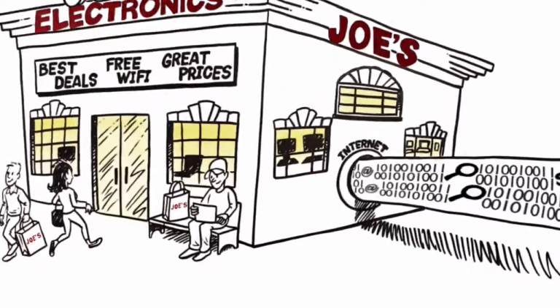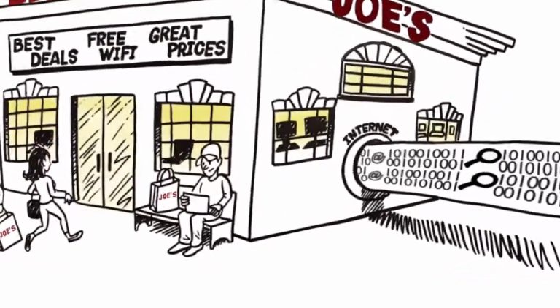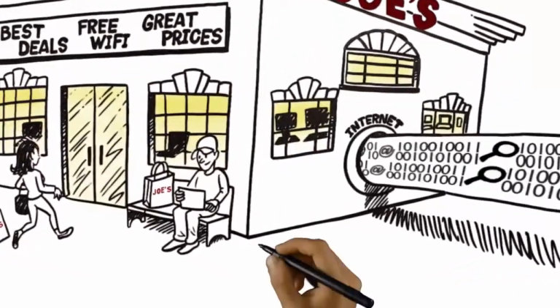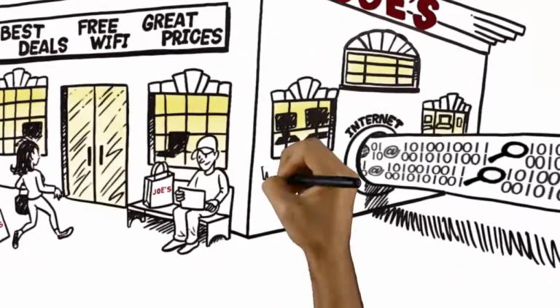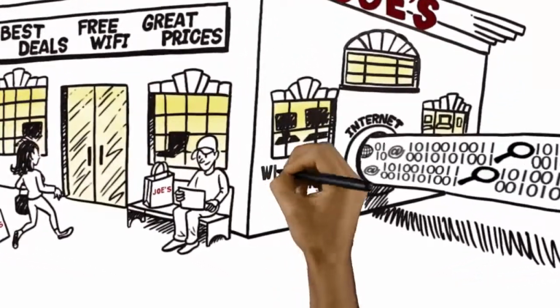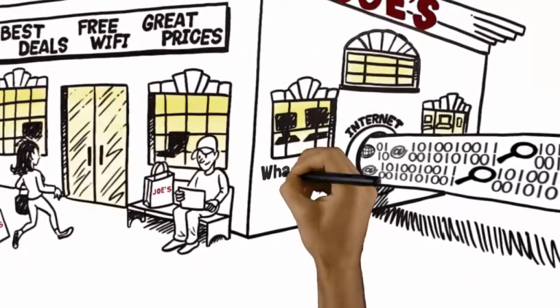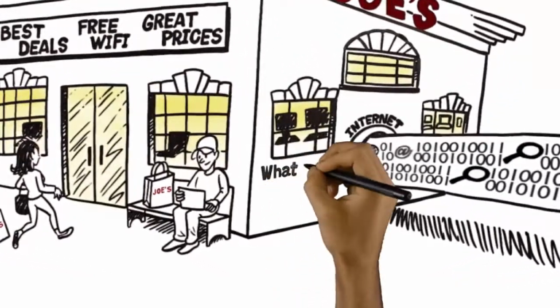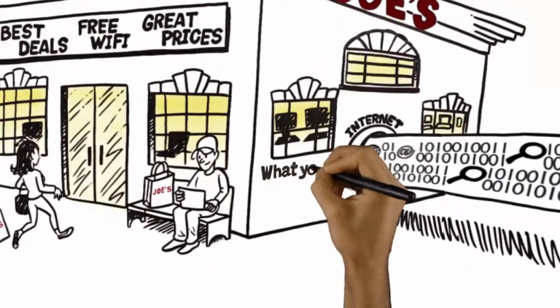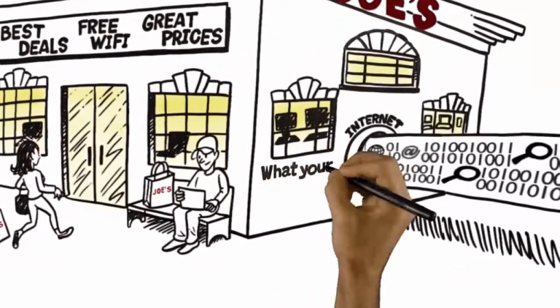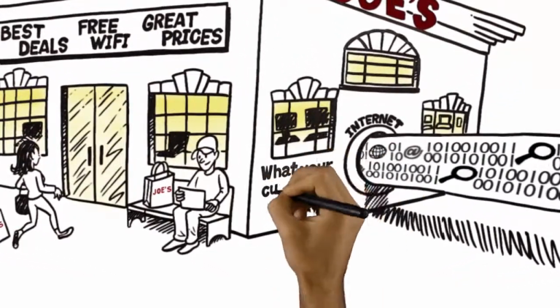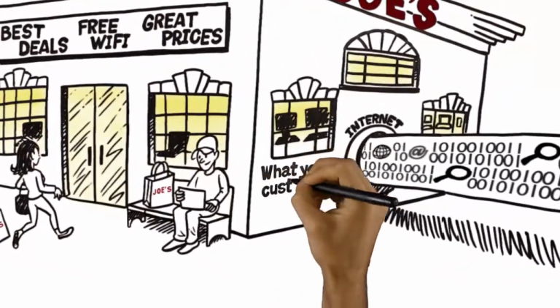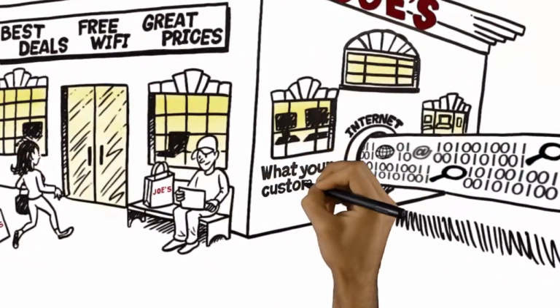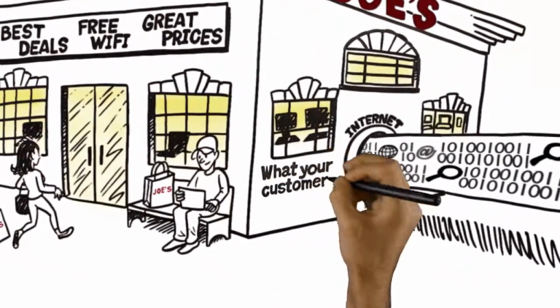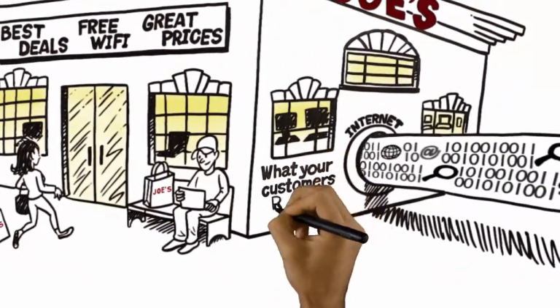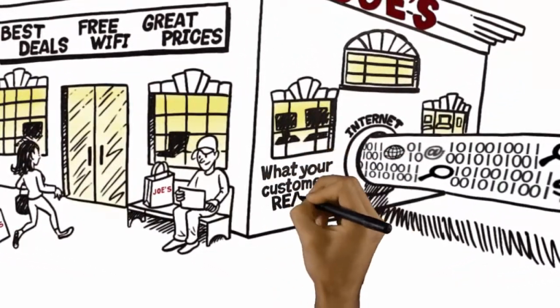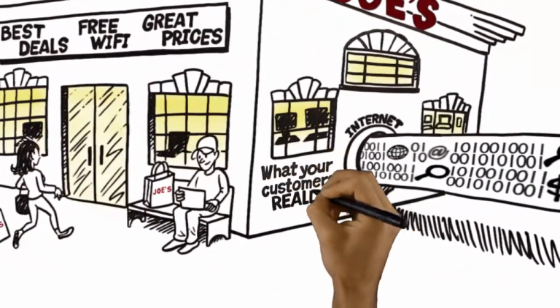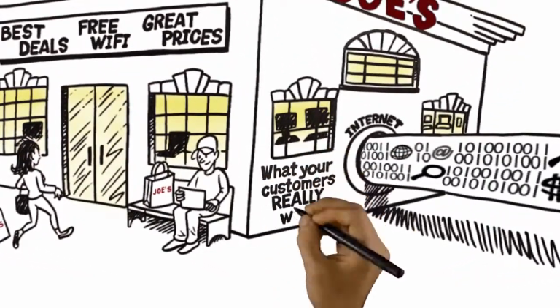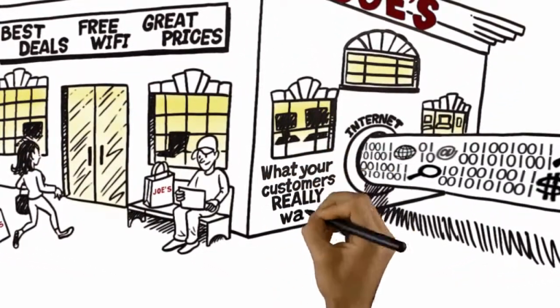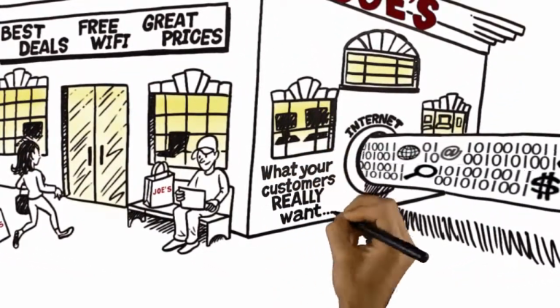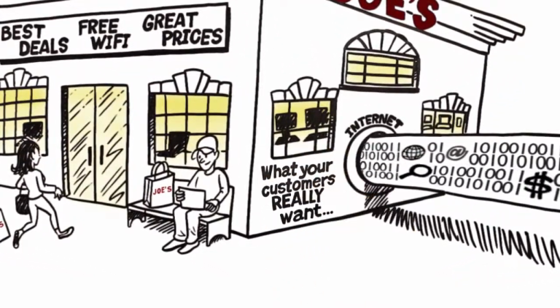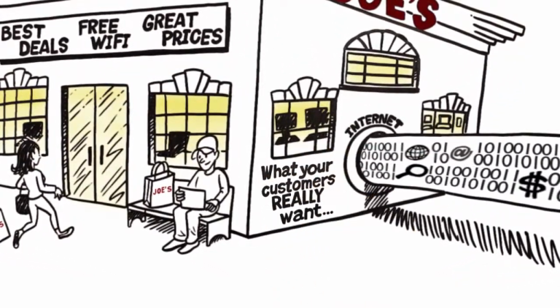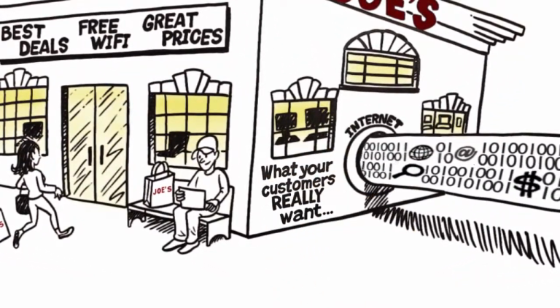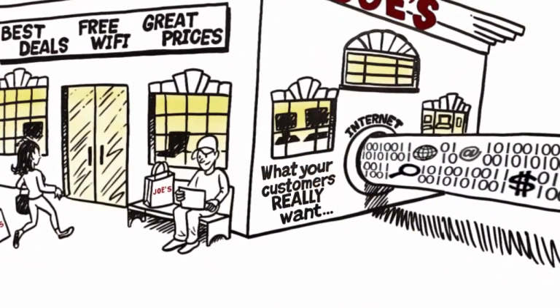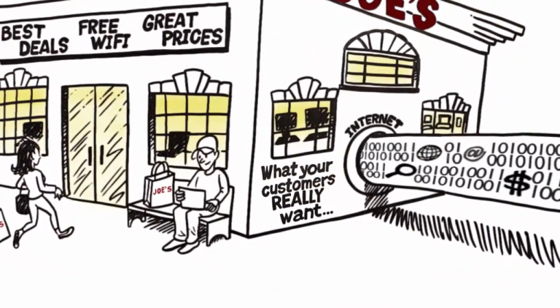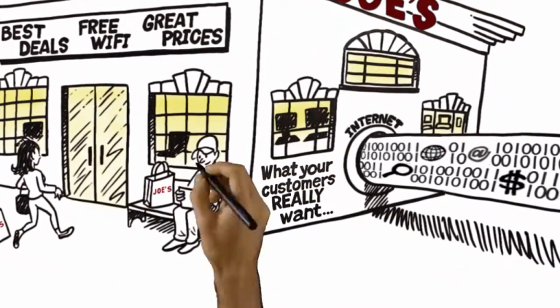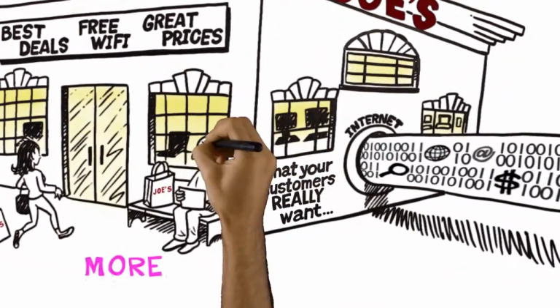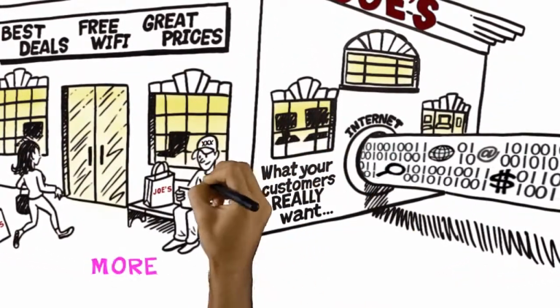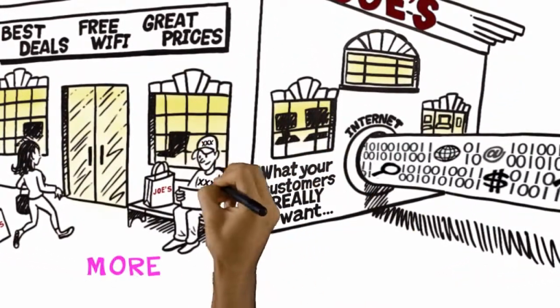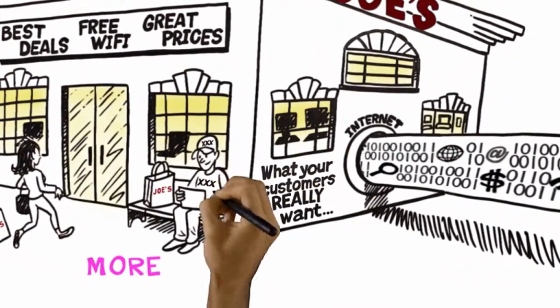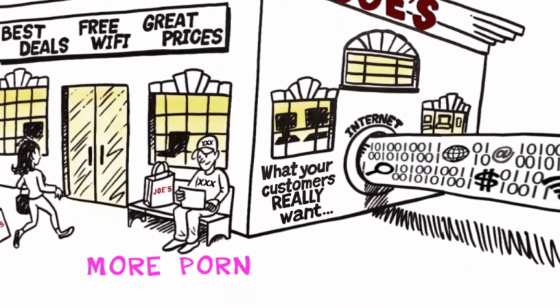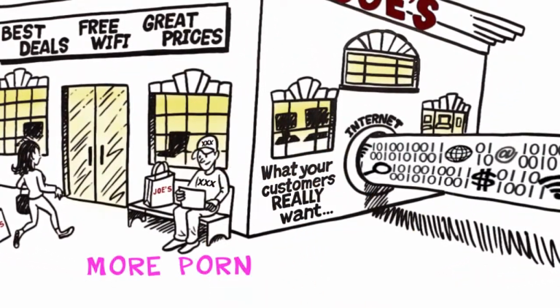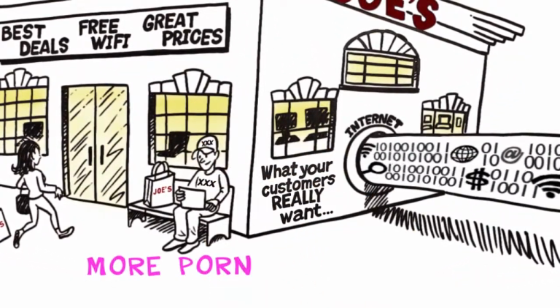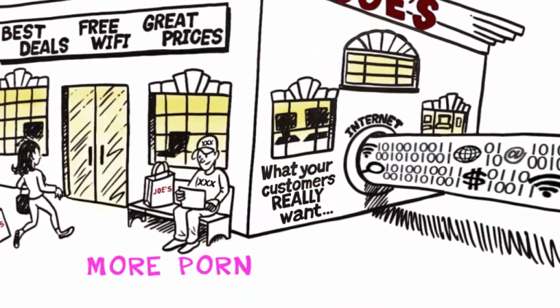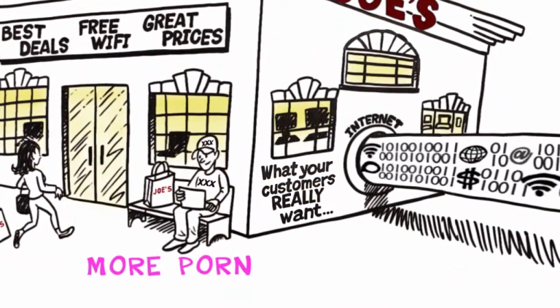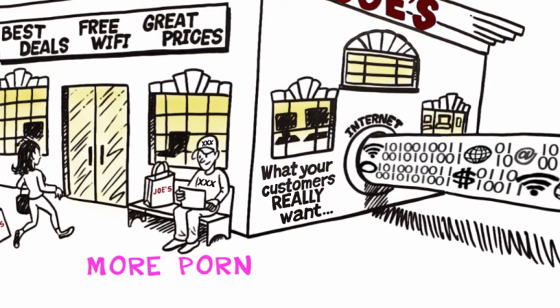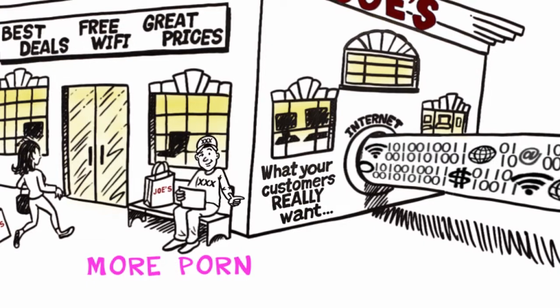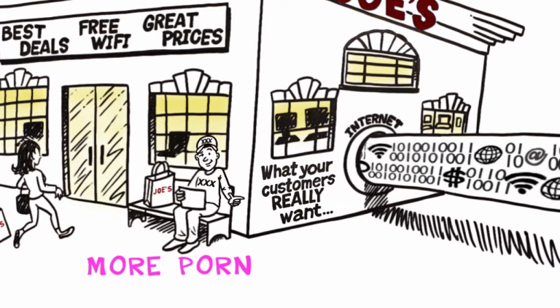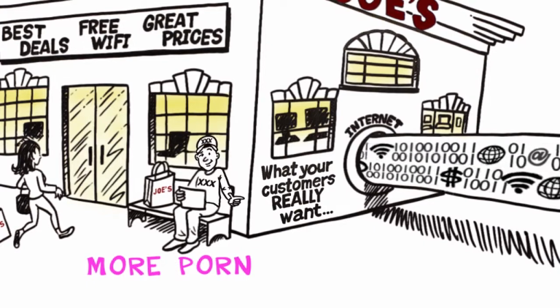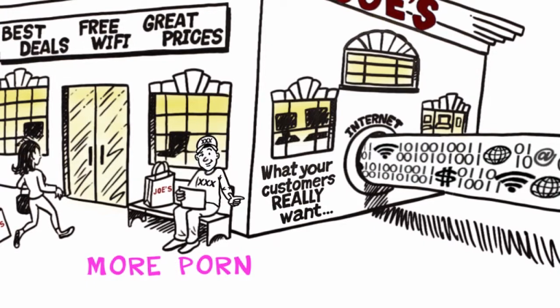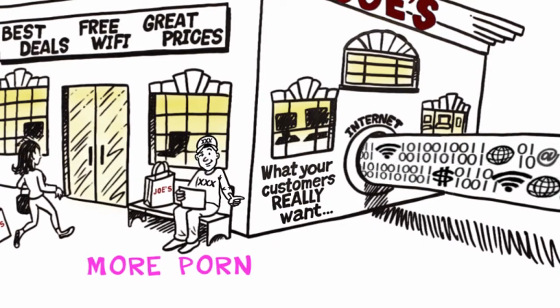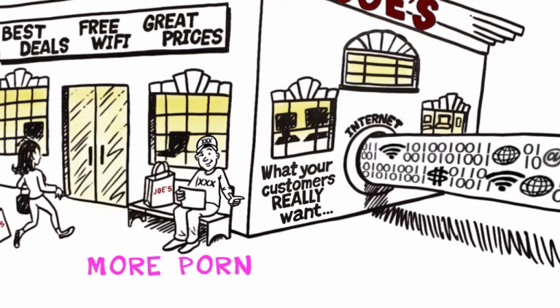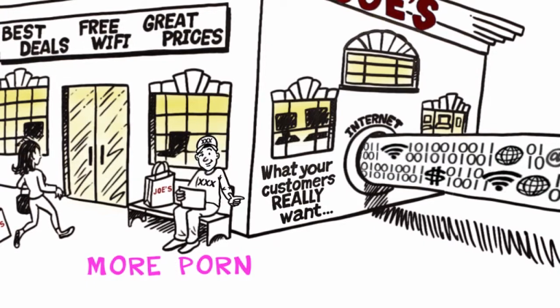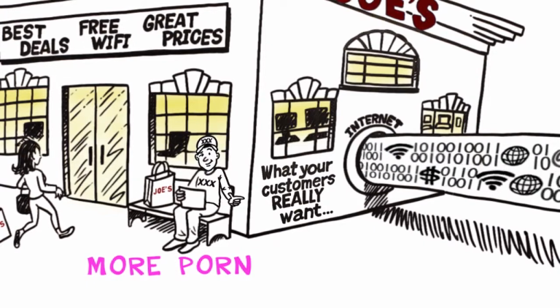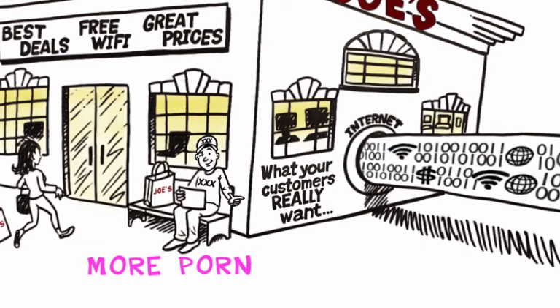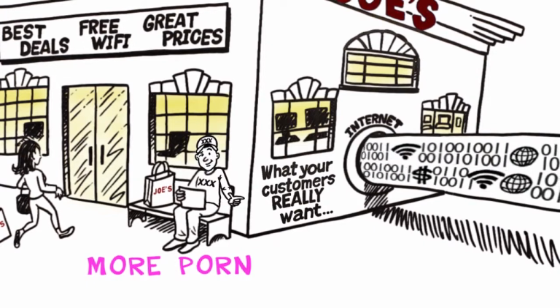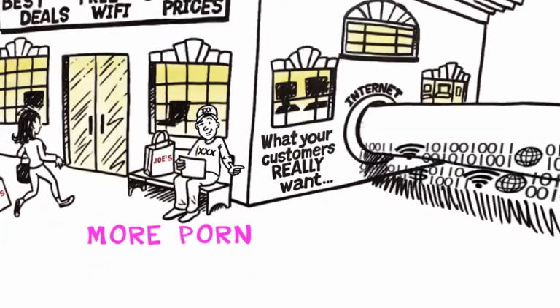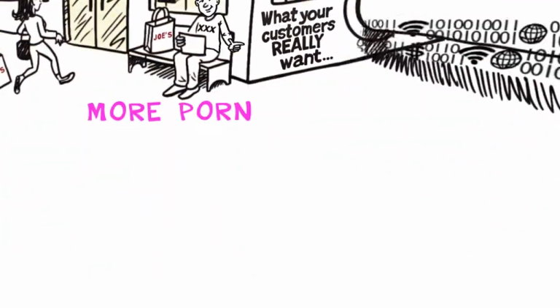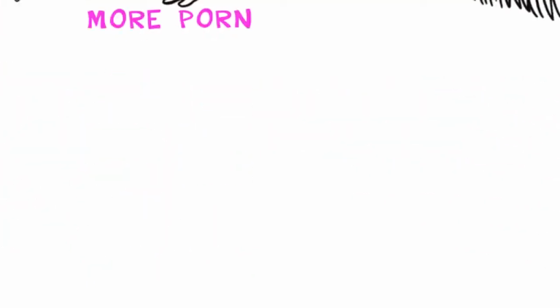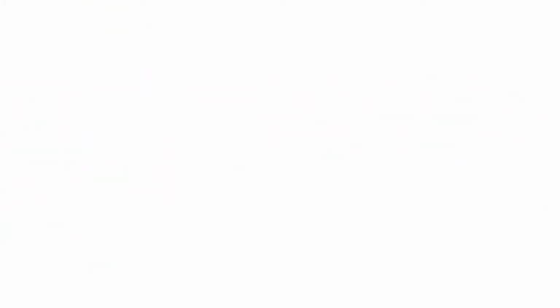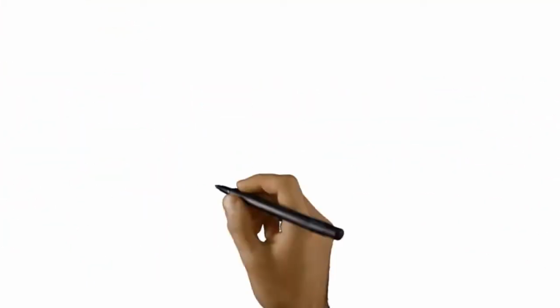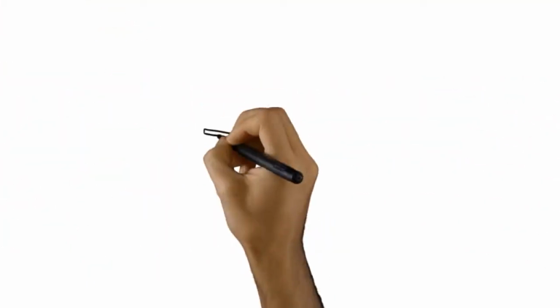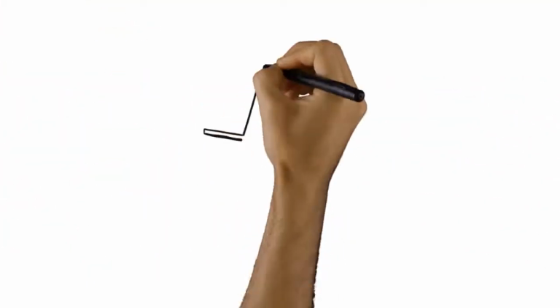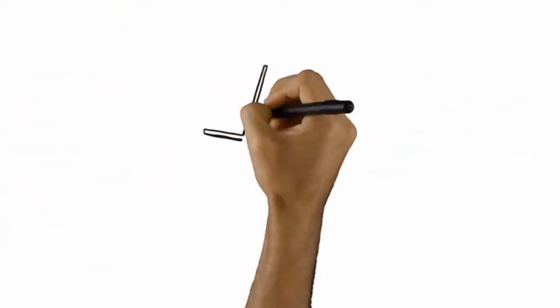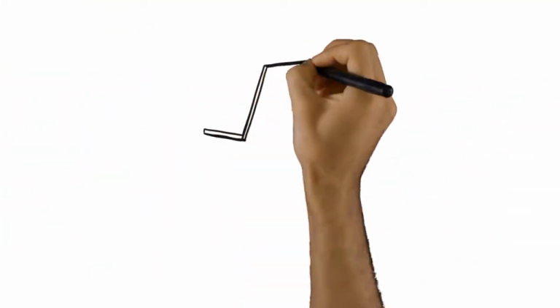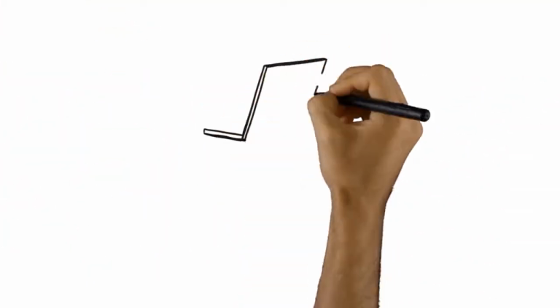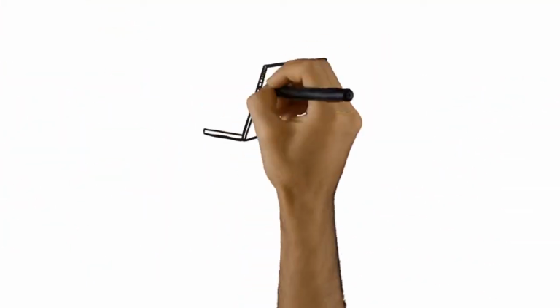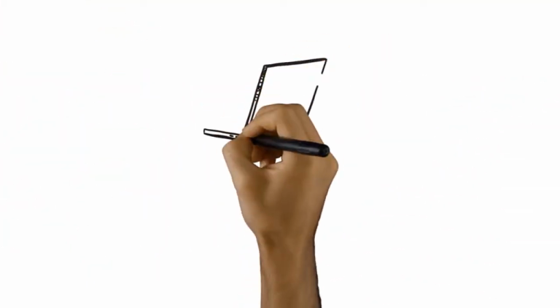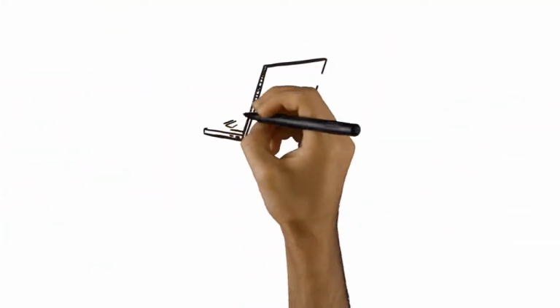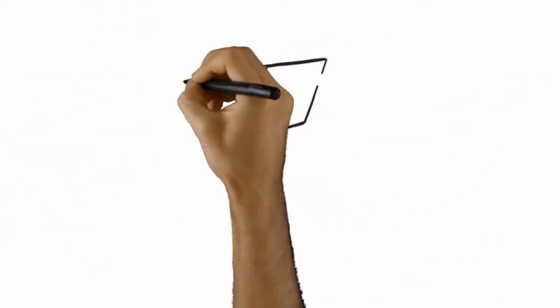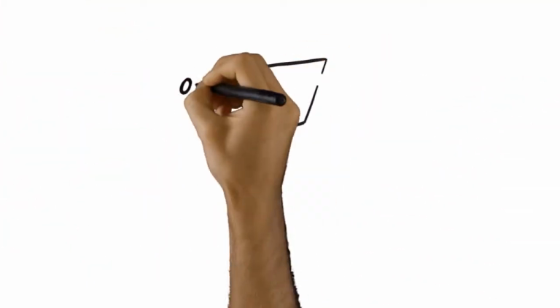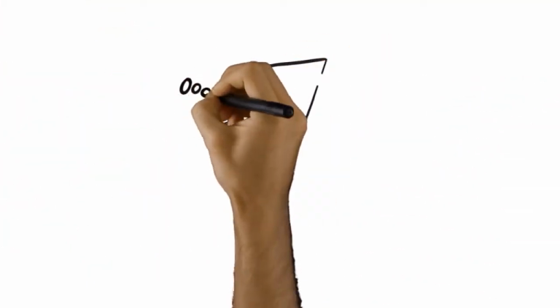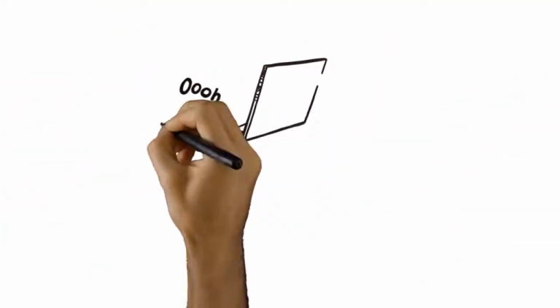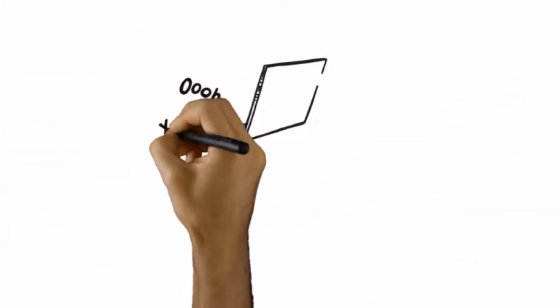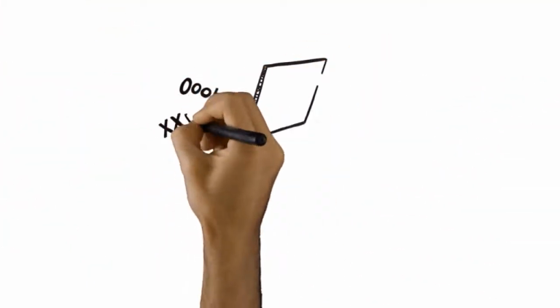We know what your customers really want. More porn. That's right. You heard me. Porn.